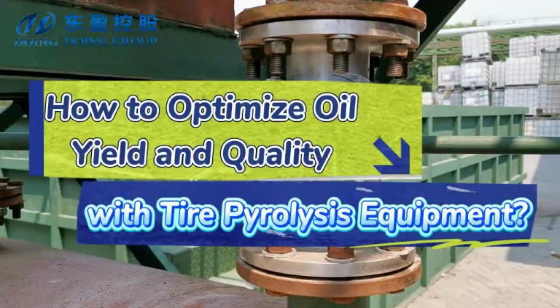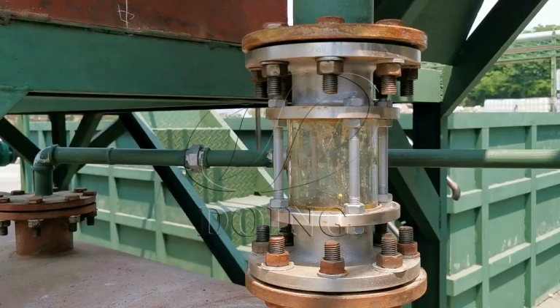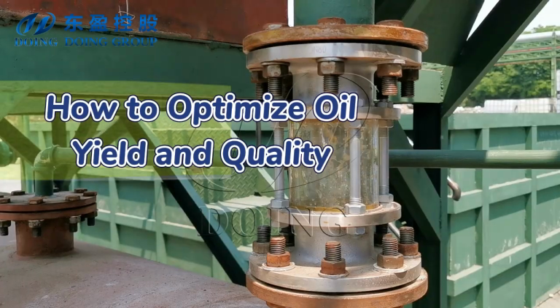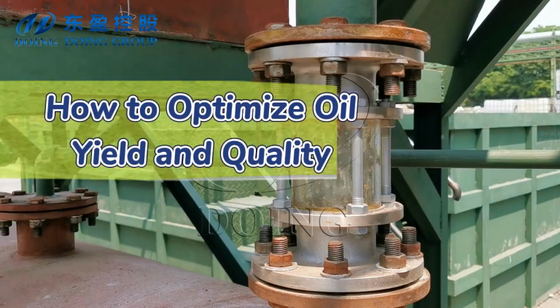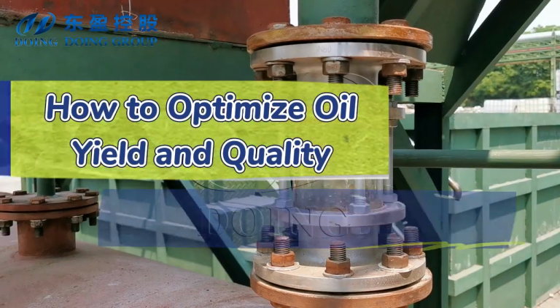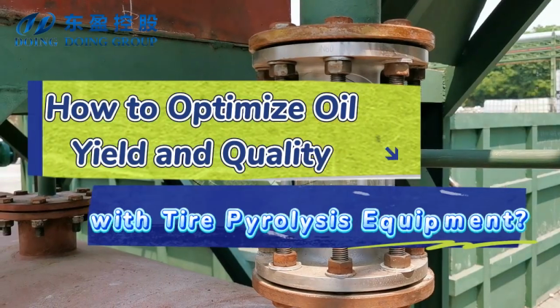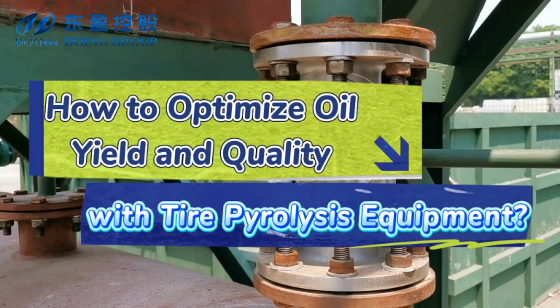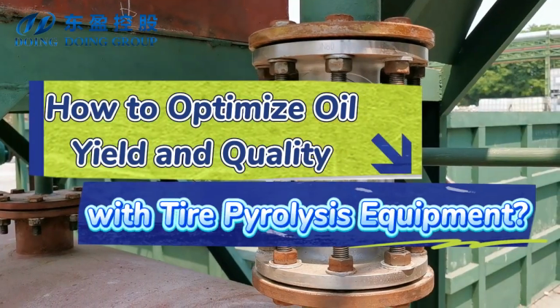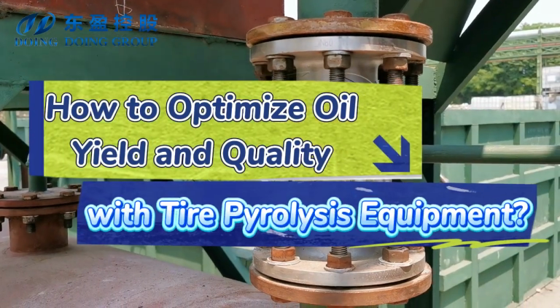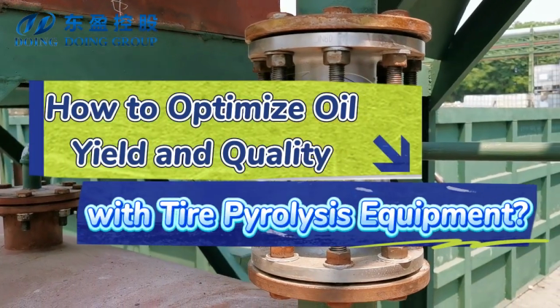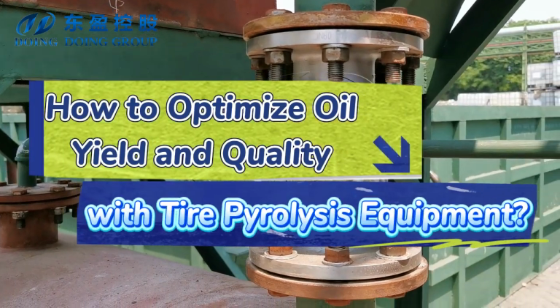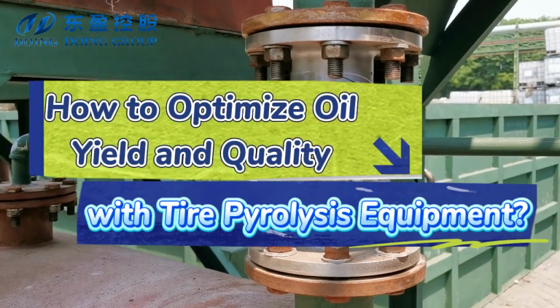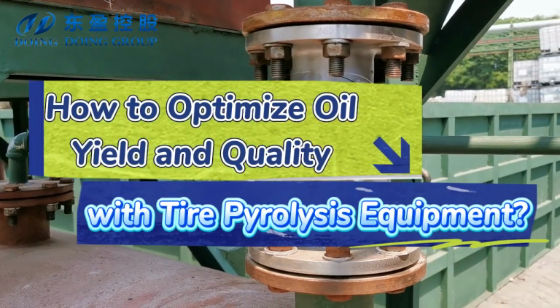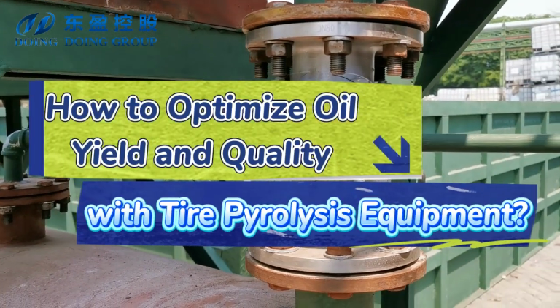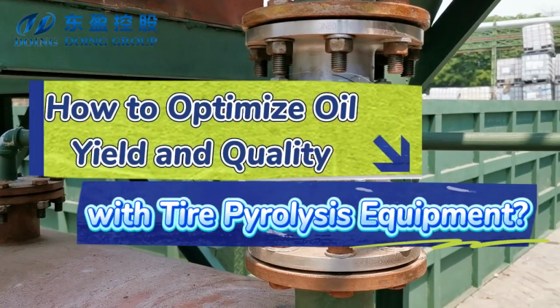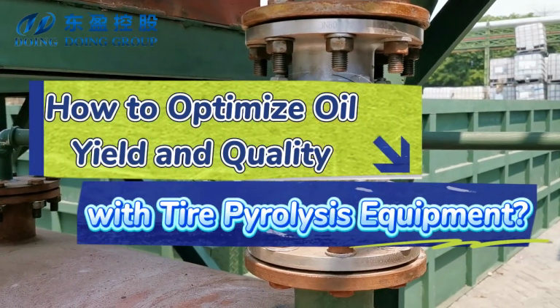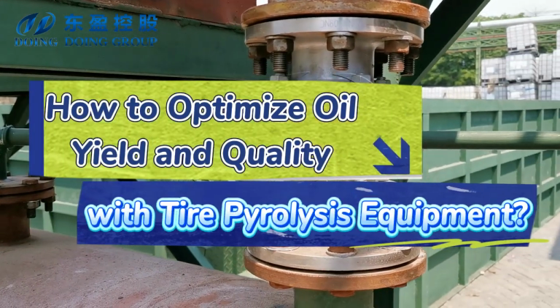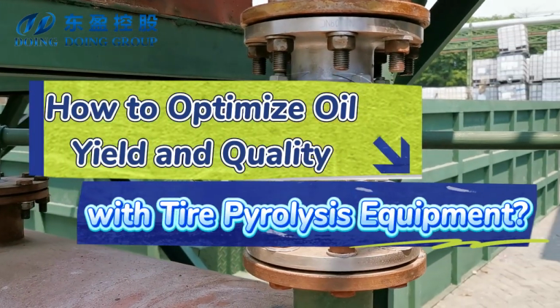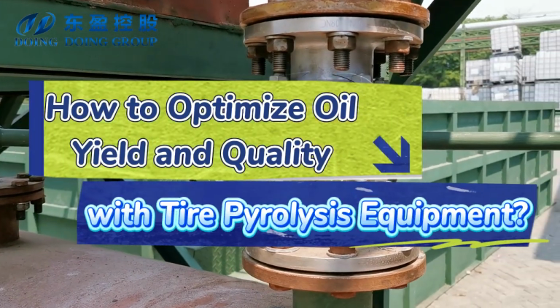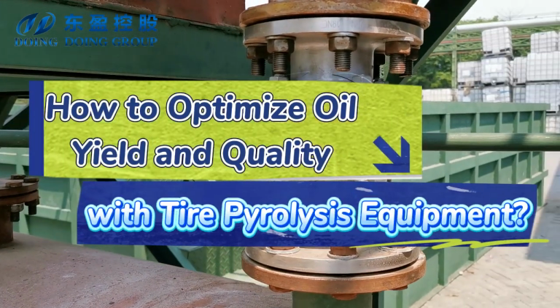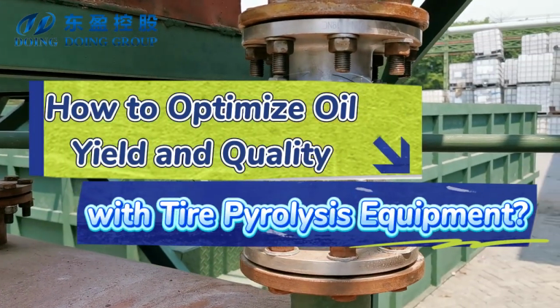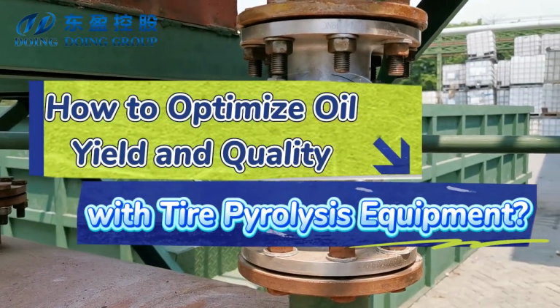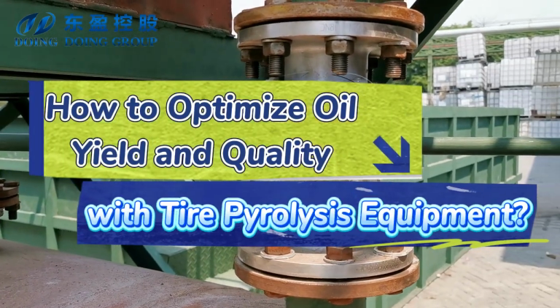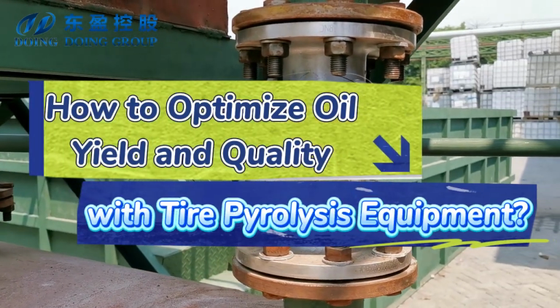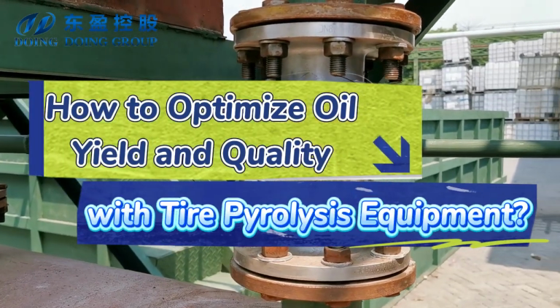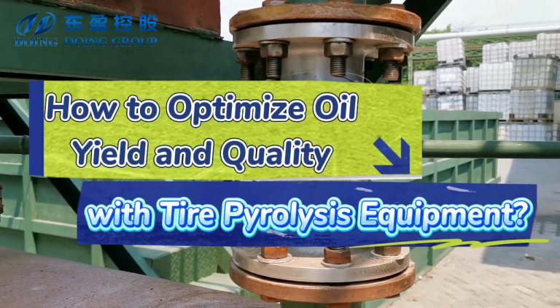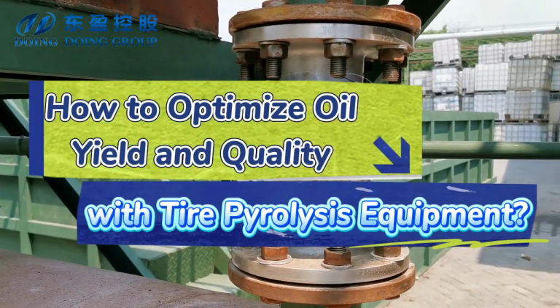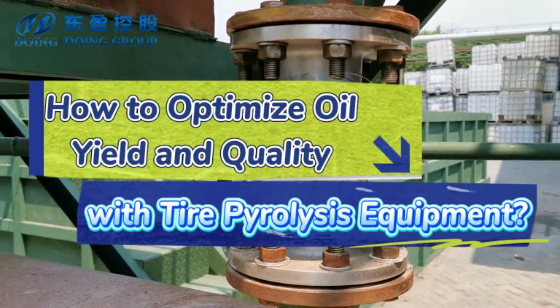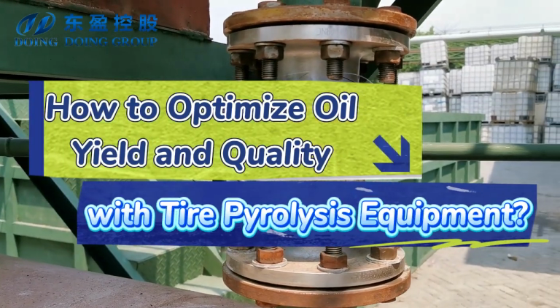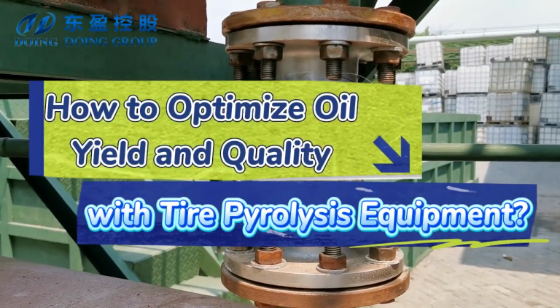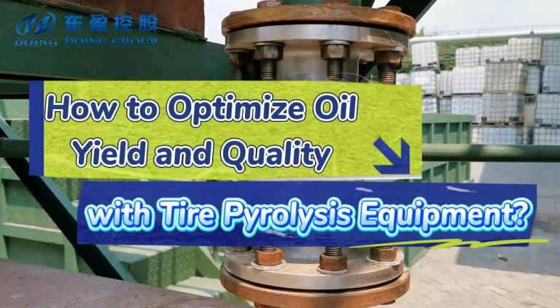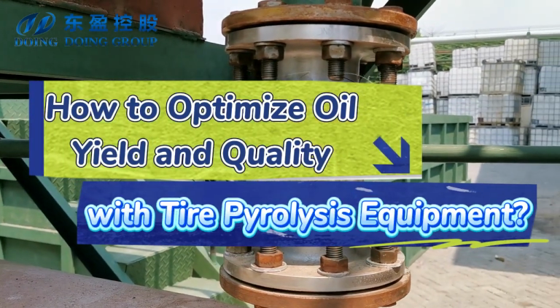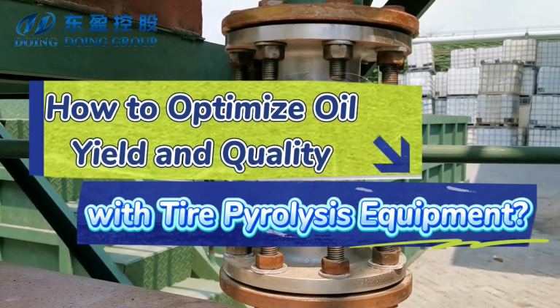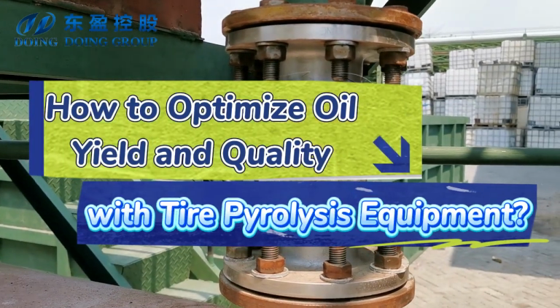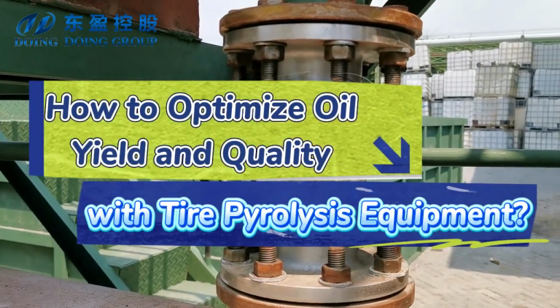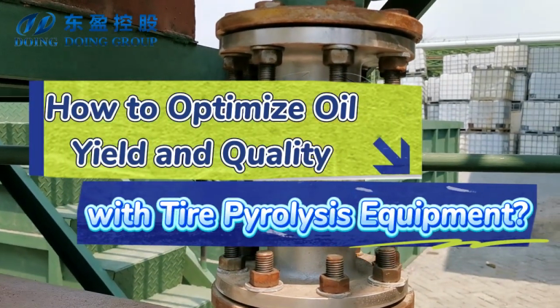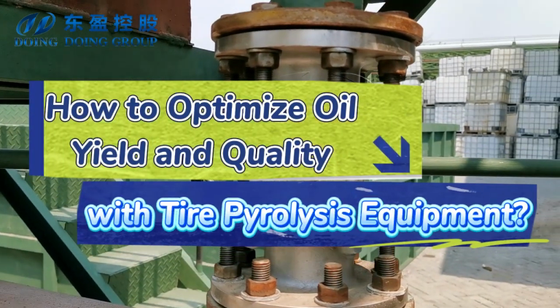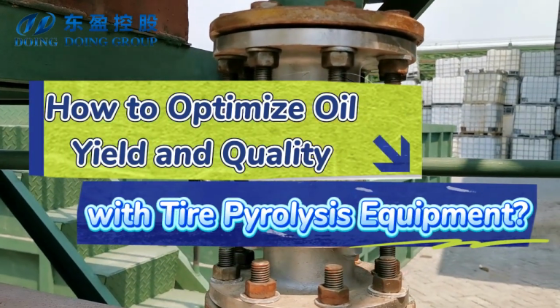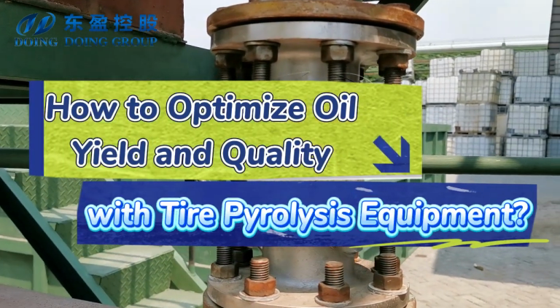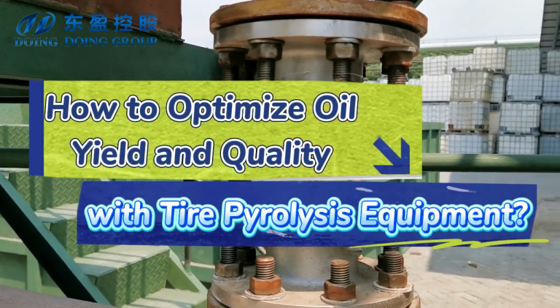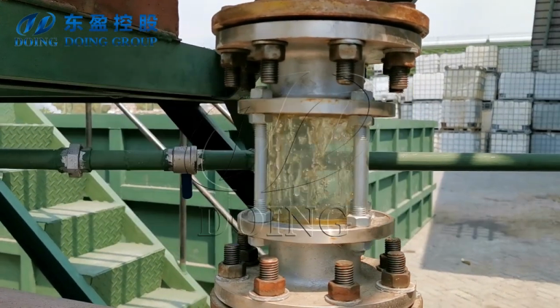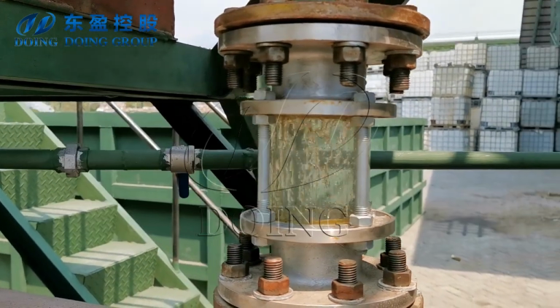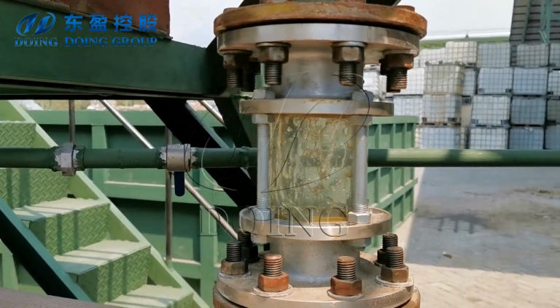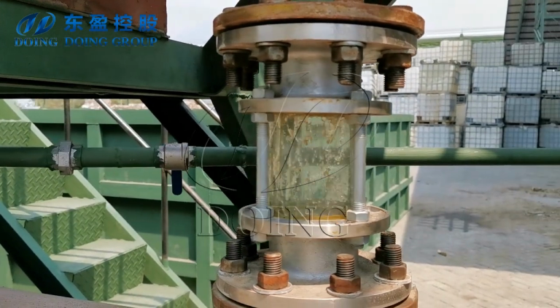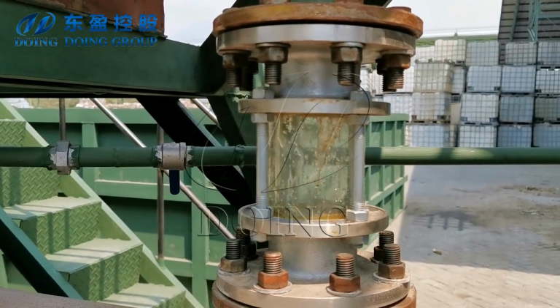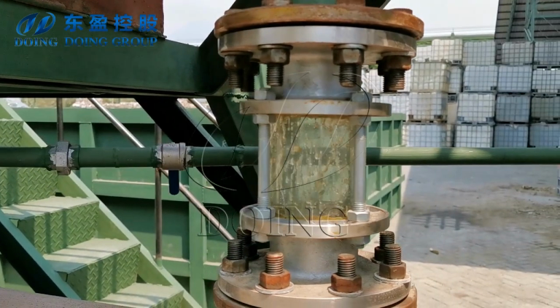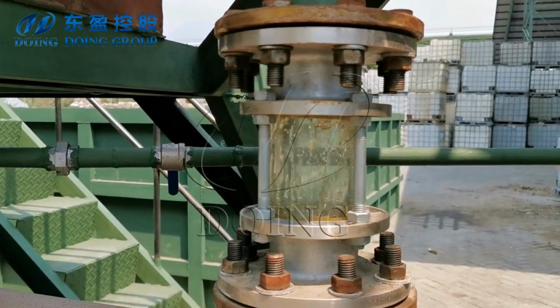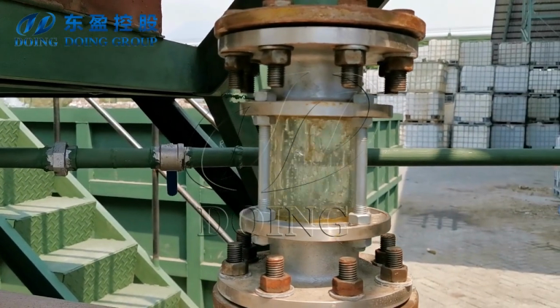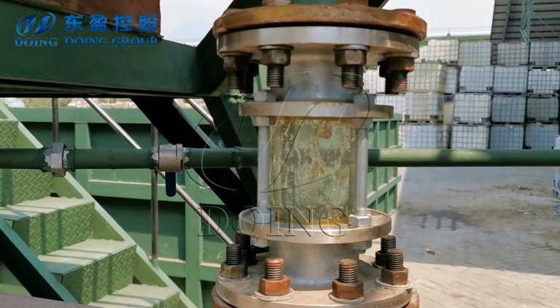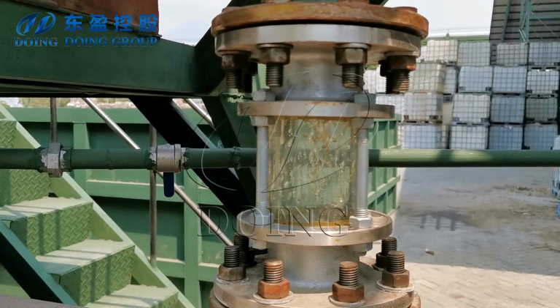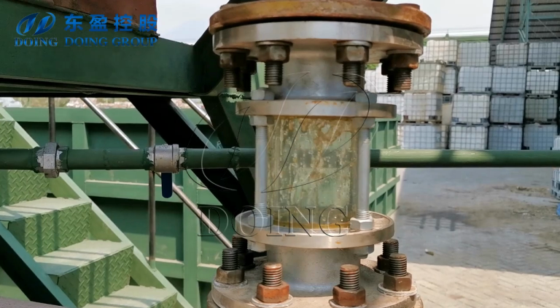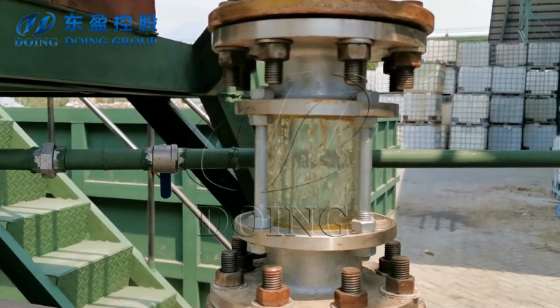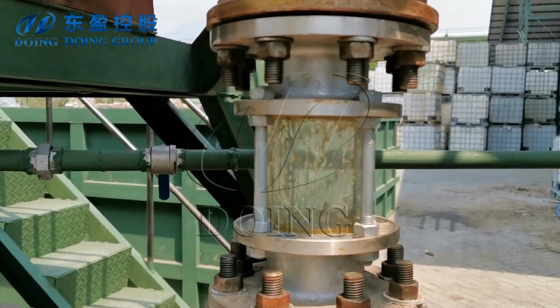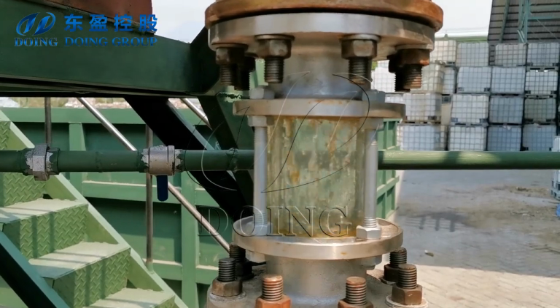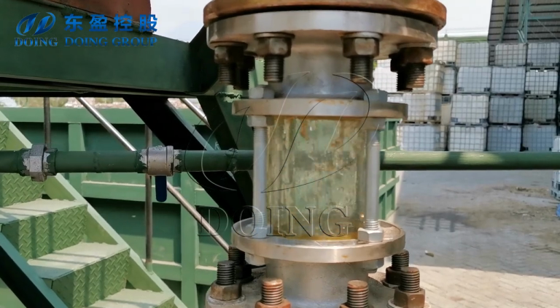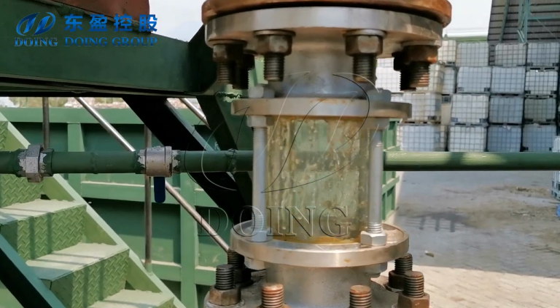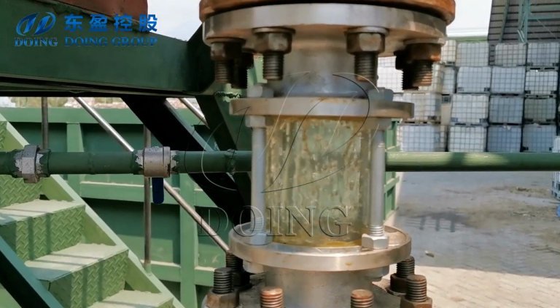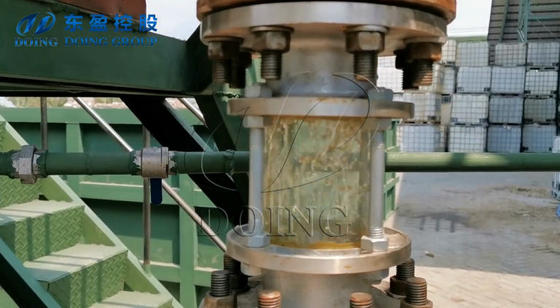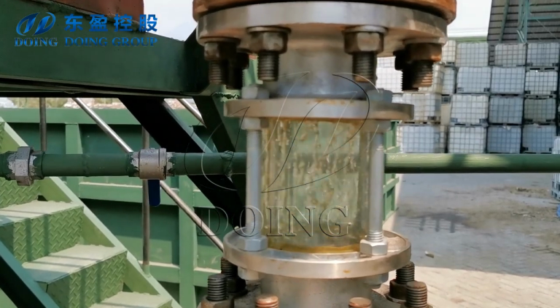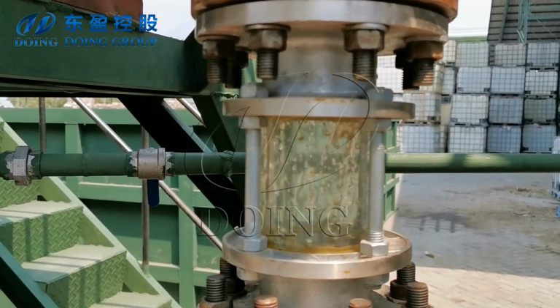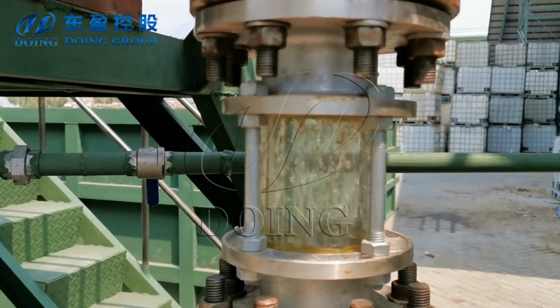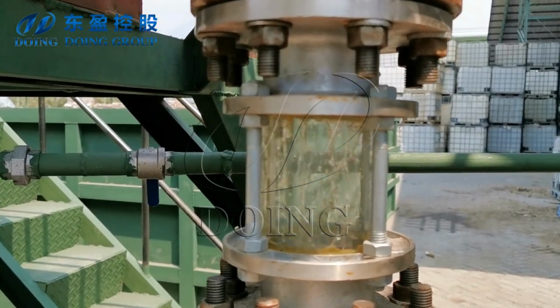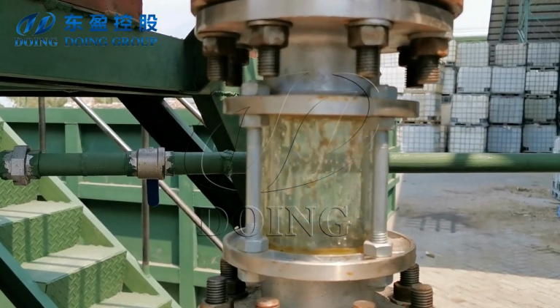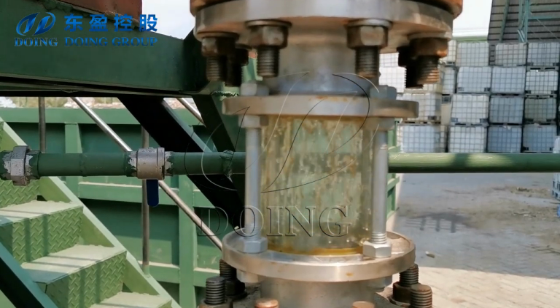How to optimize oil yield and quality with tire pyrolysis equipment. This video will have a brief introduction for you.